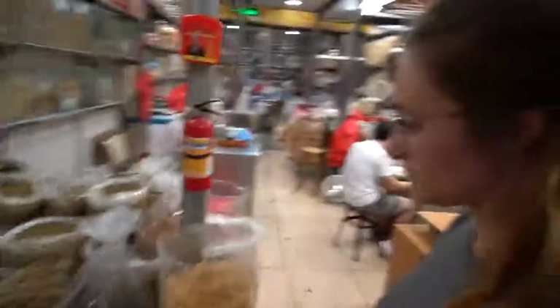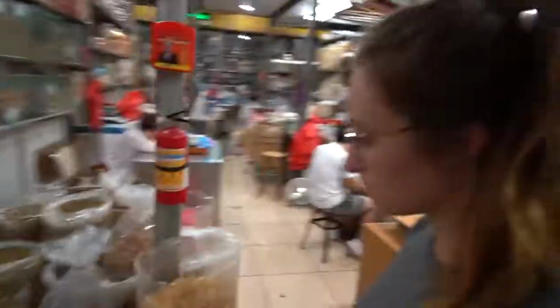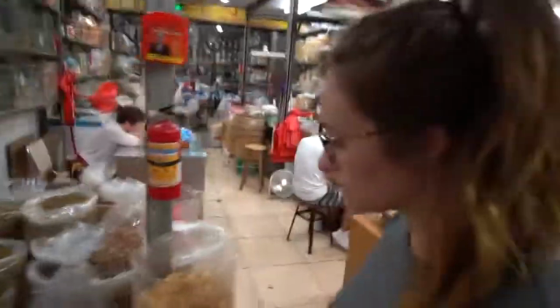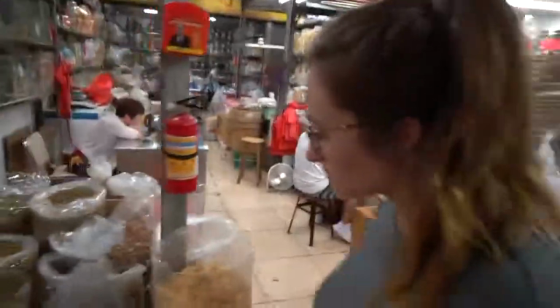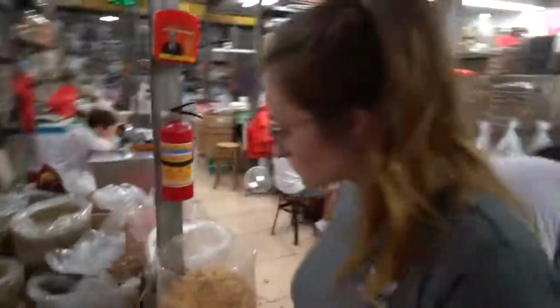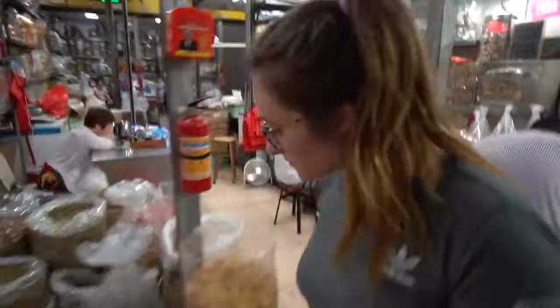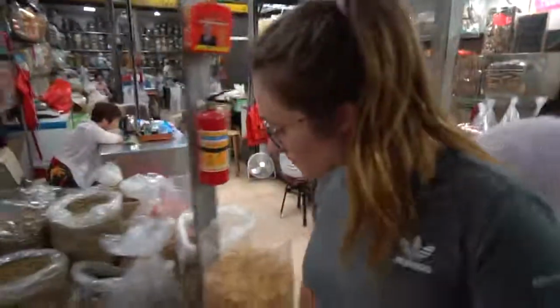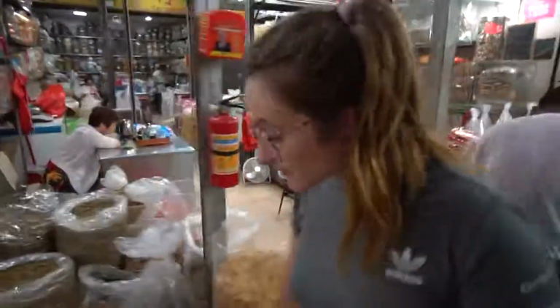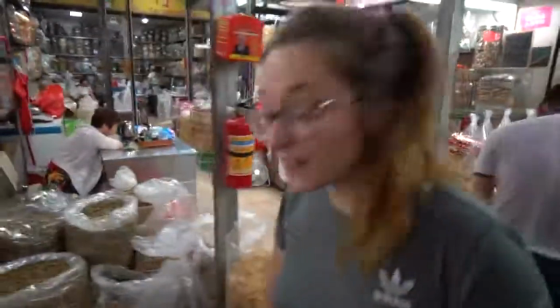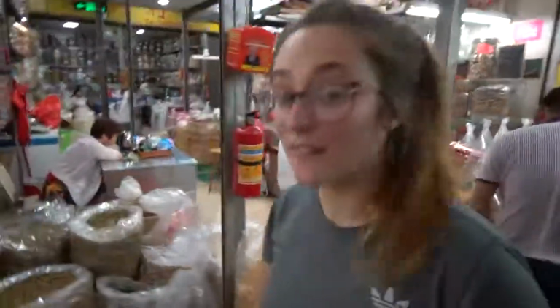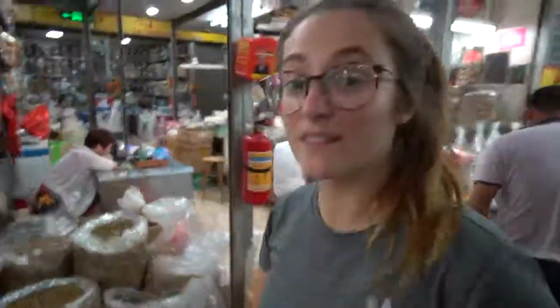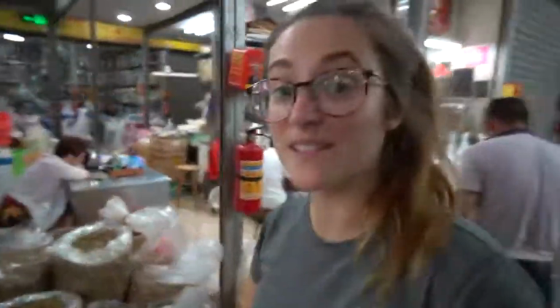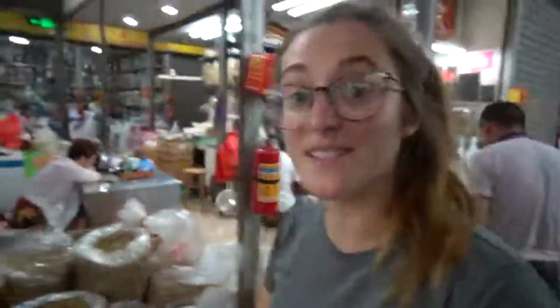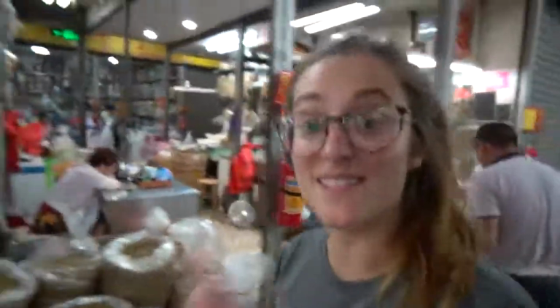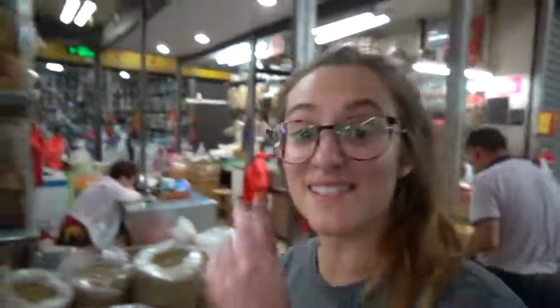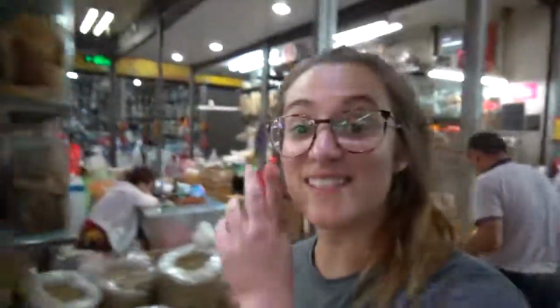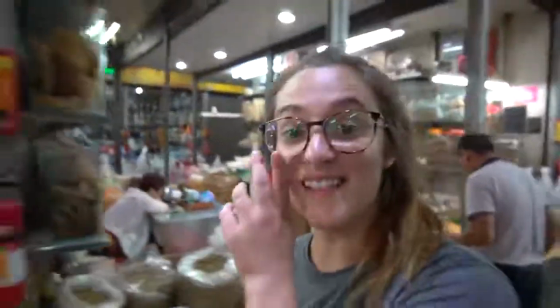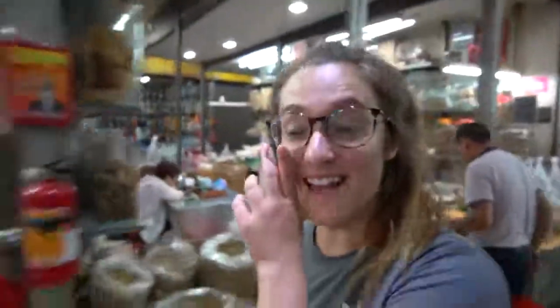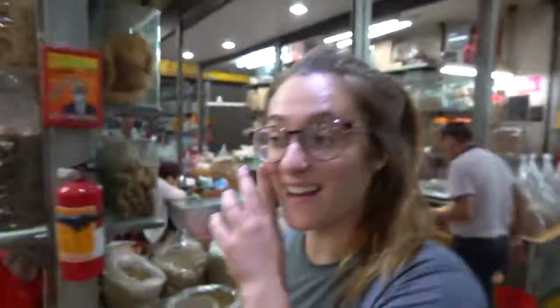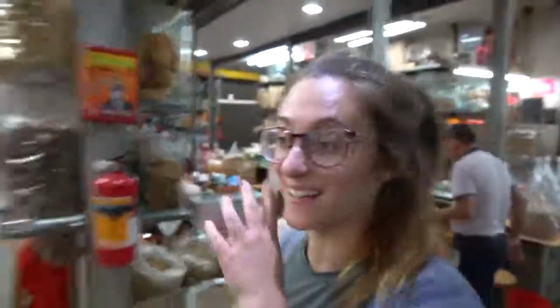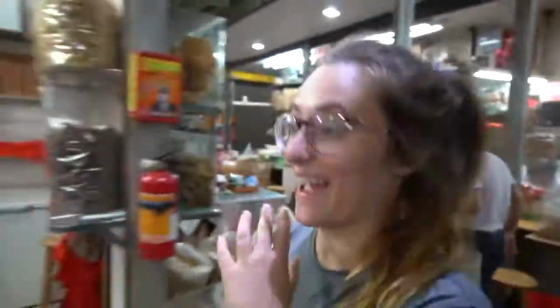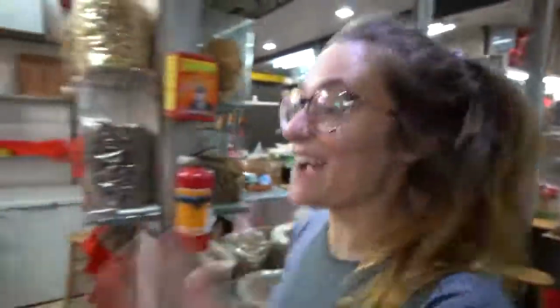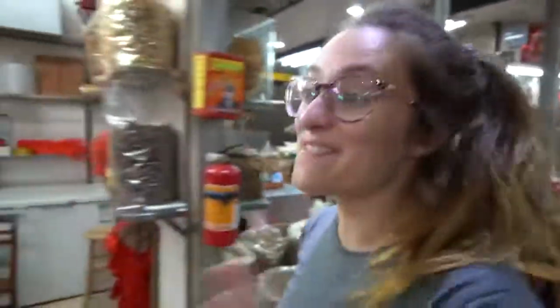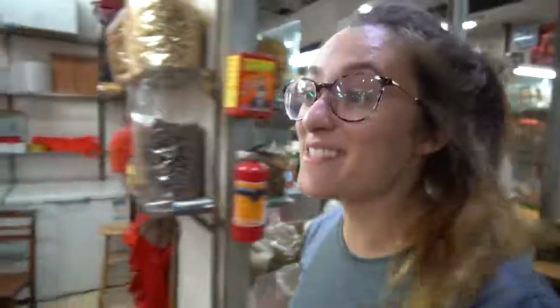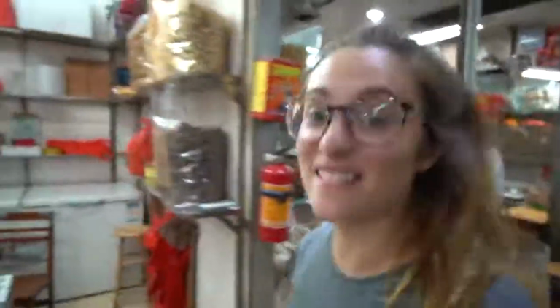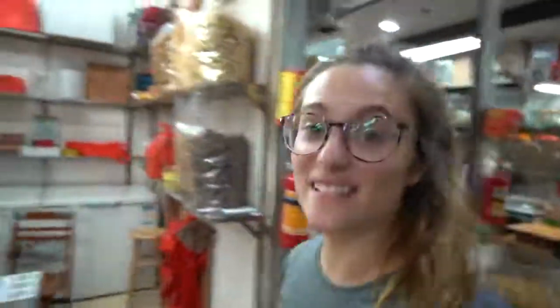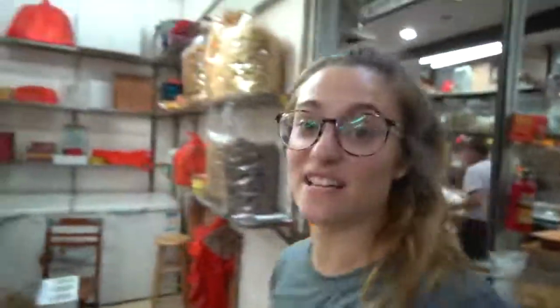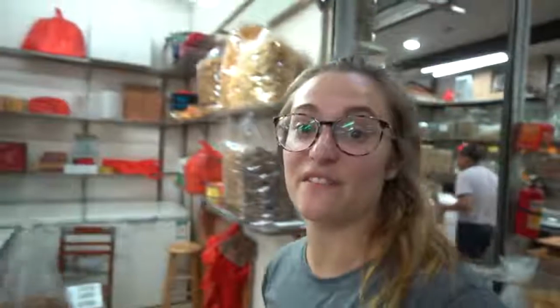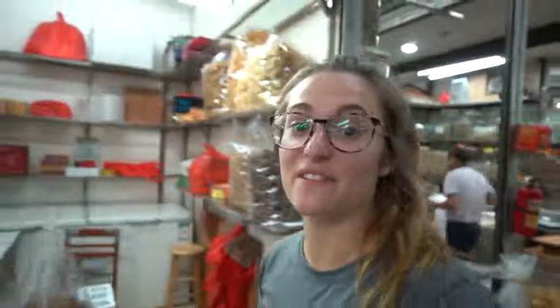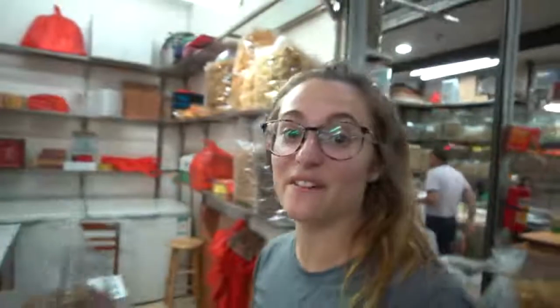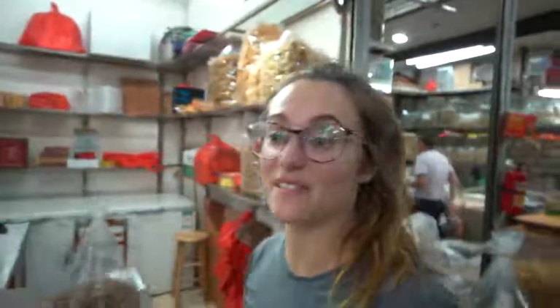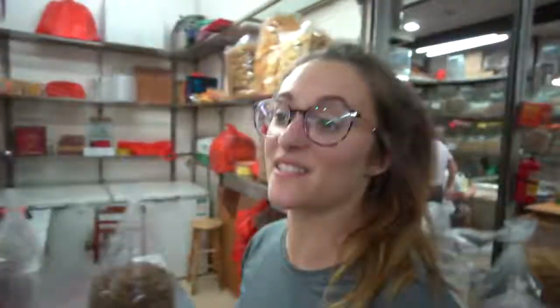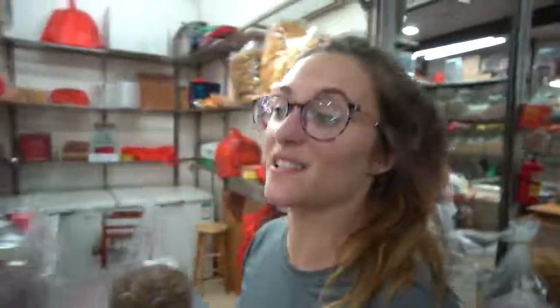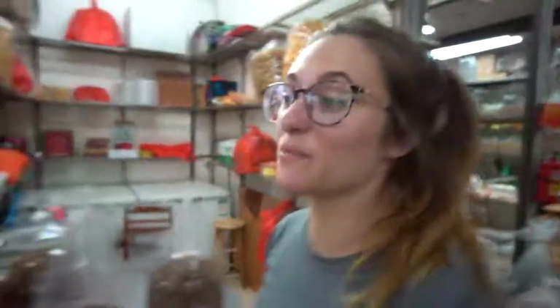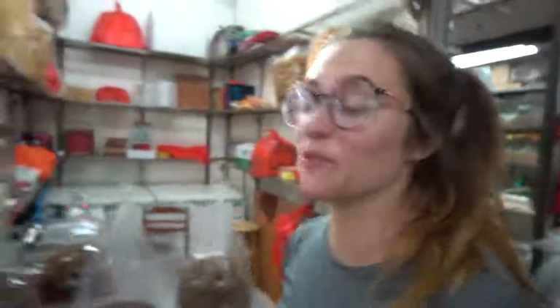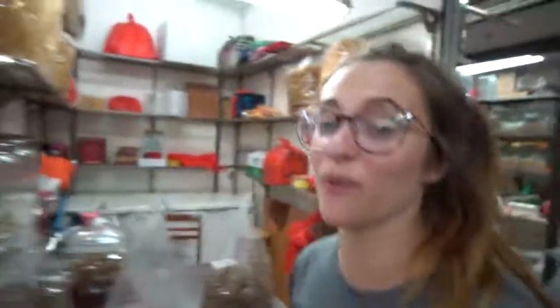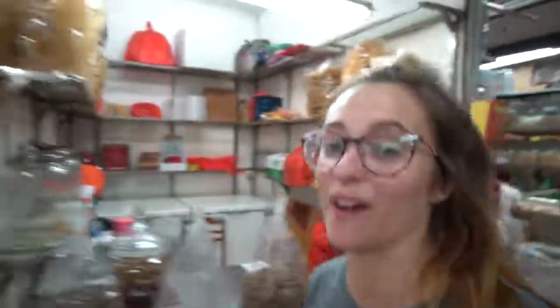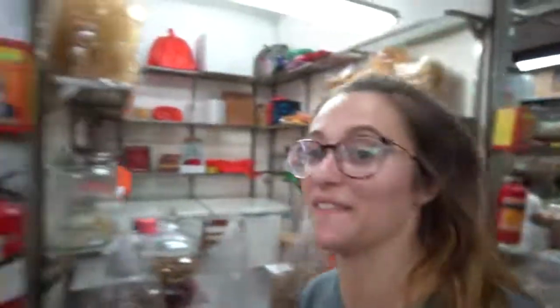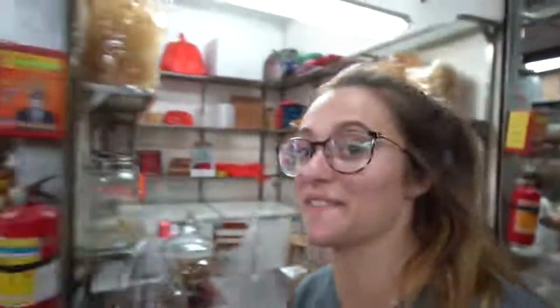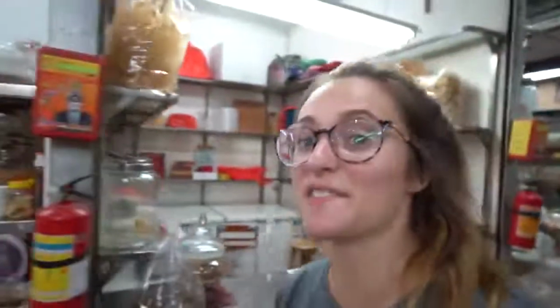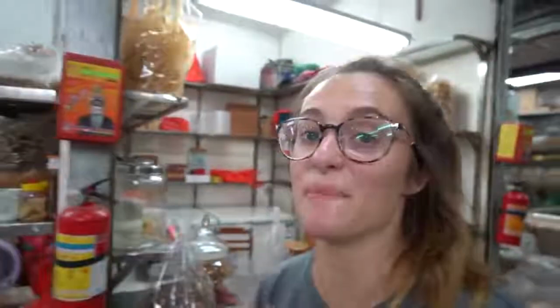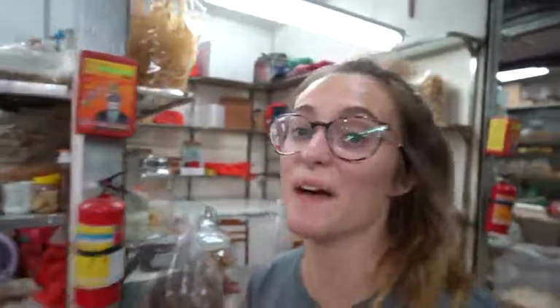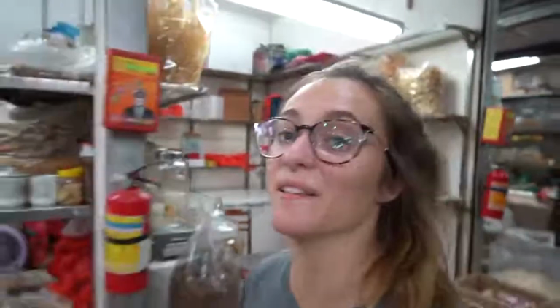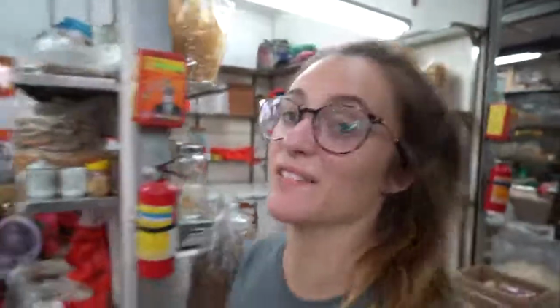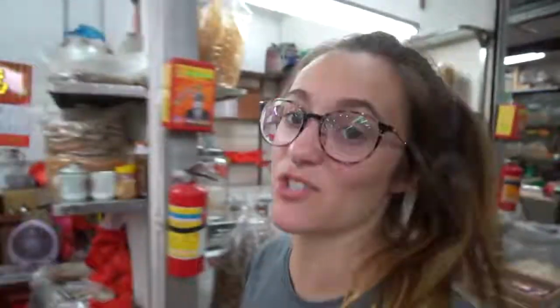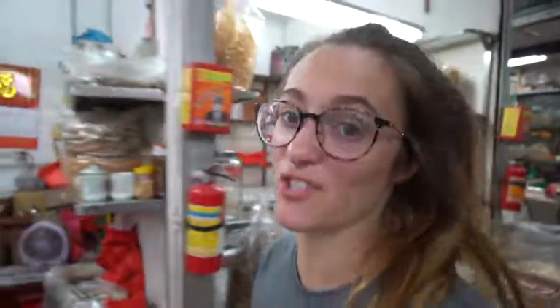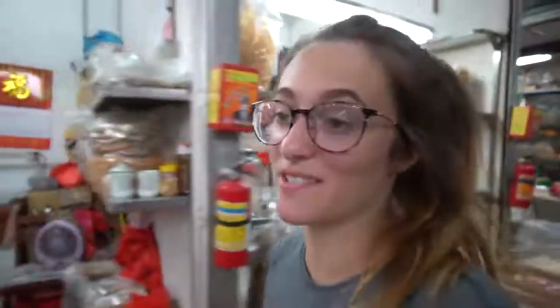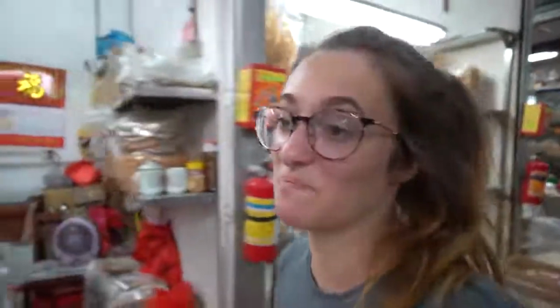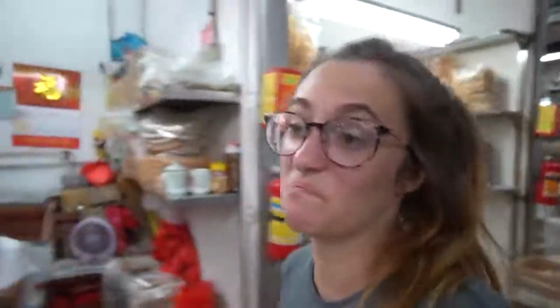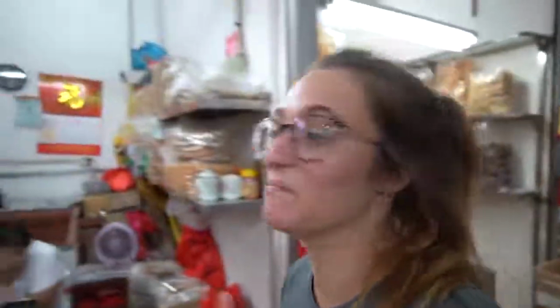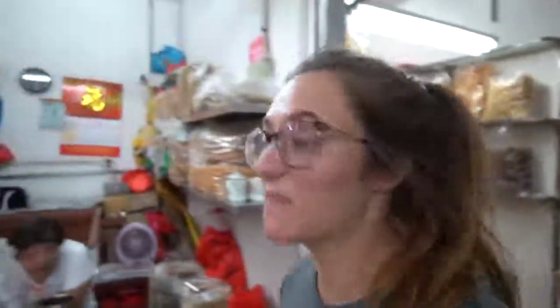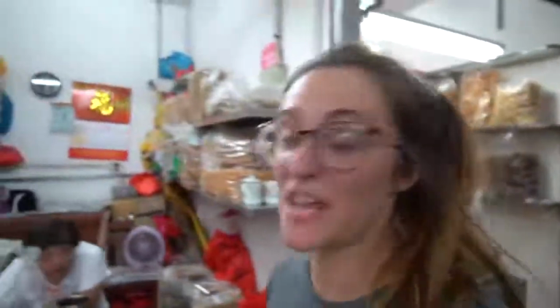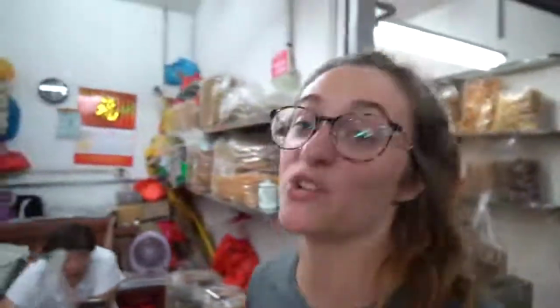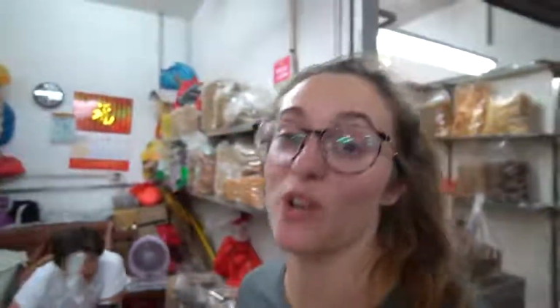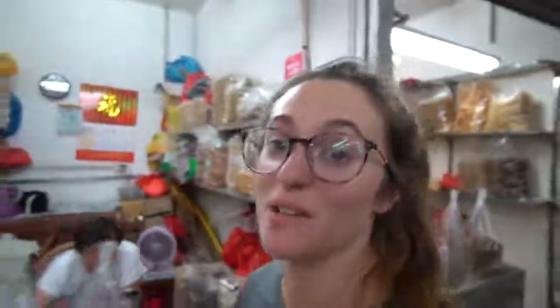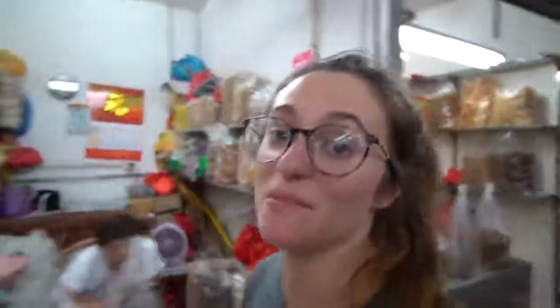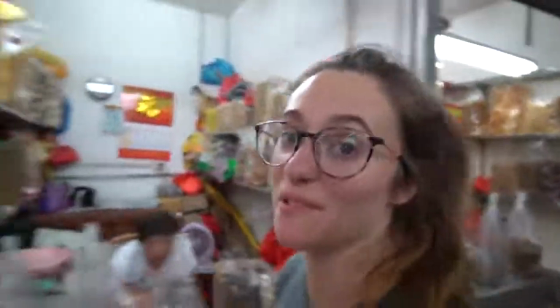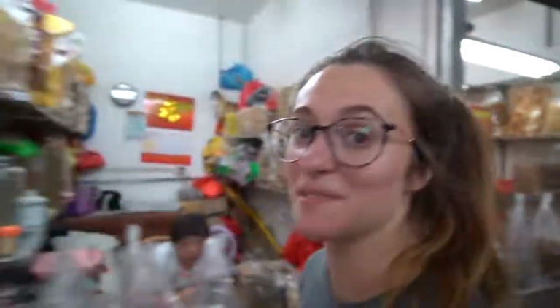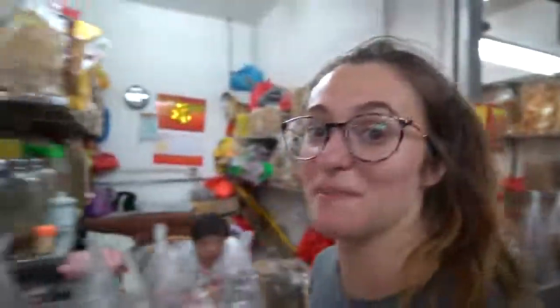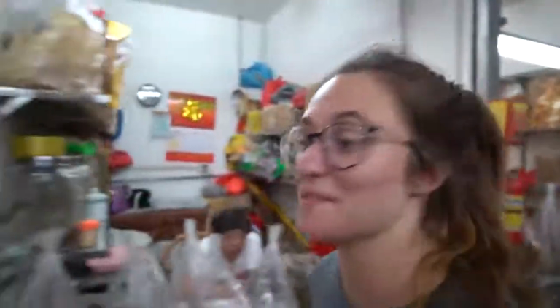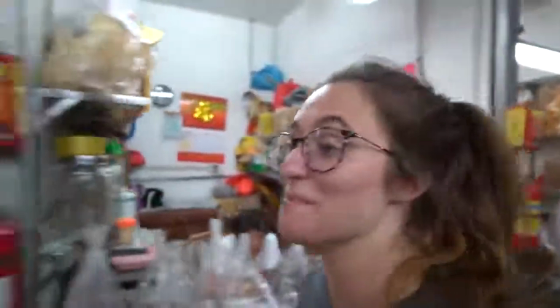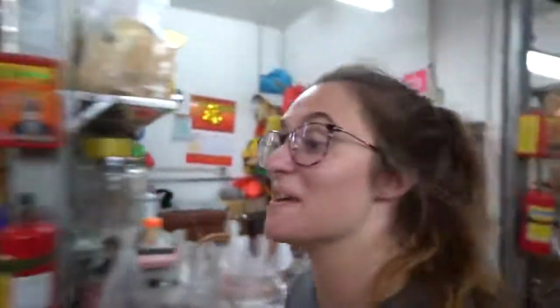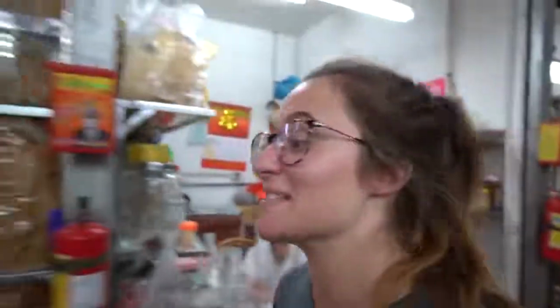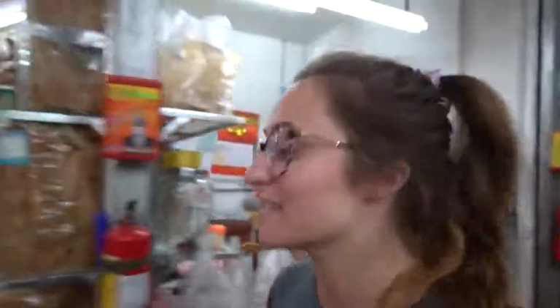What do you think of this market? This is insane — half of these things I've never even seen before and the smell is just incredible. It smells amazing.